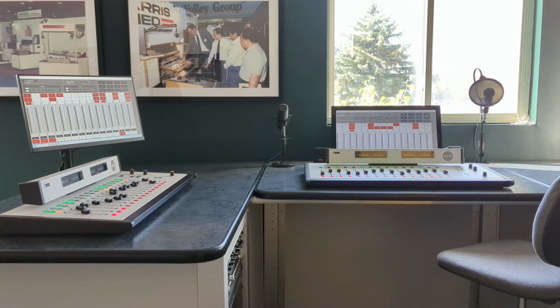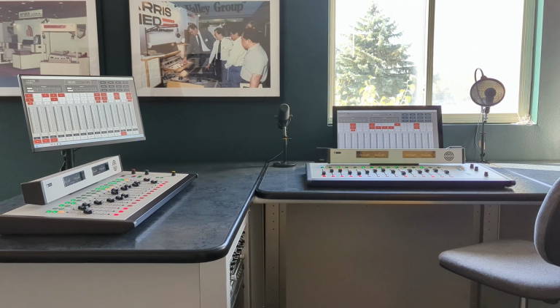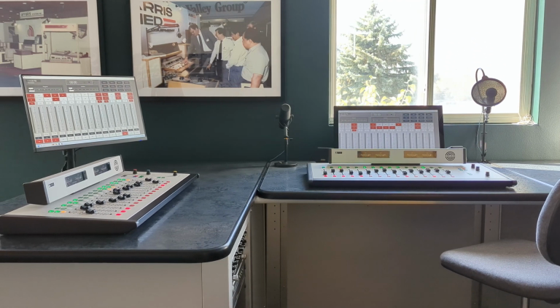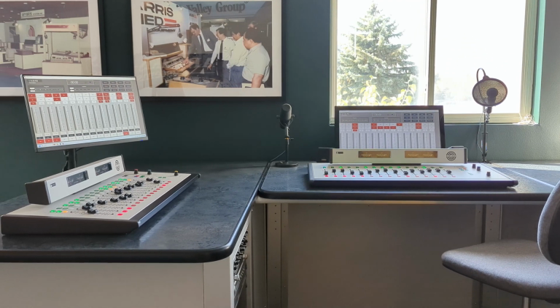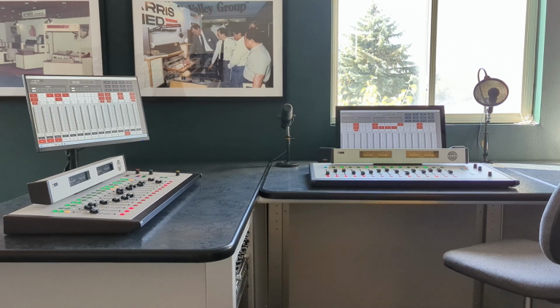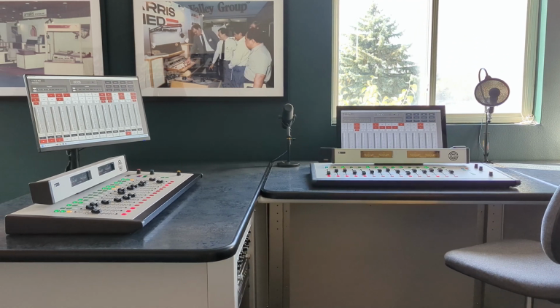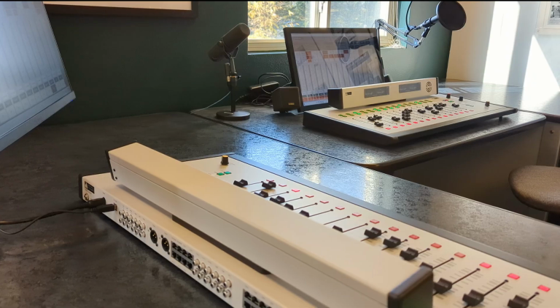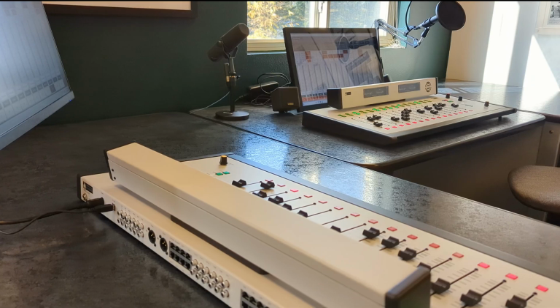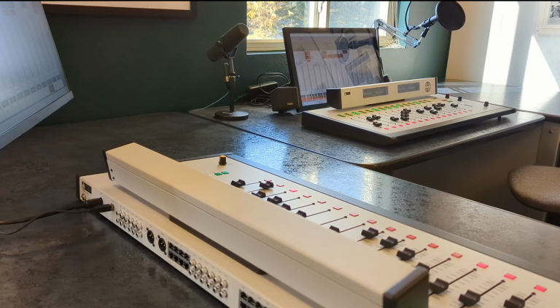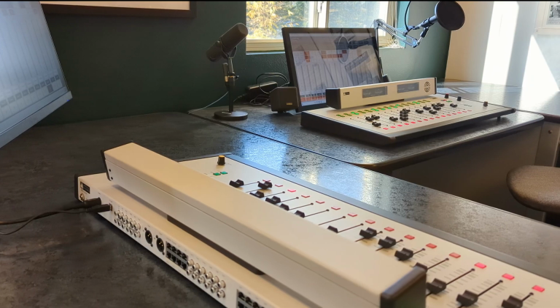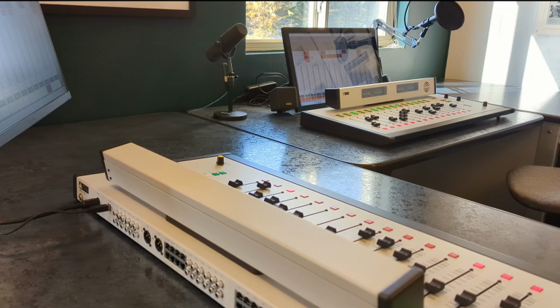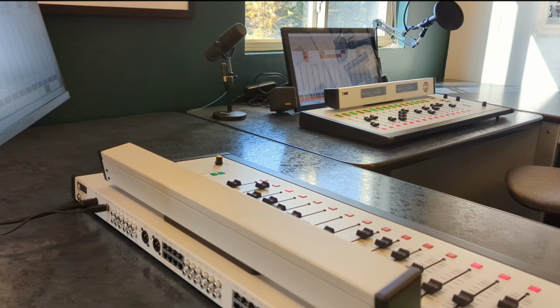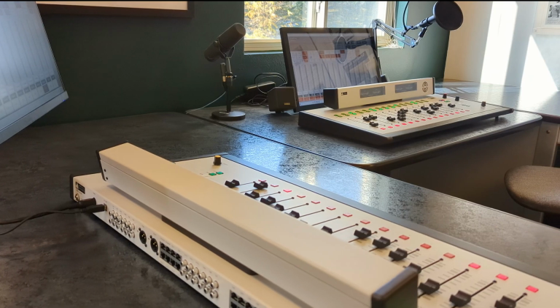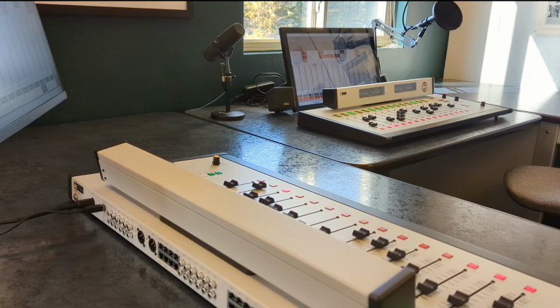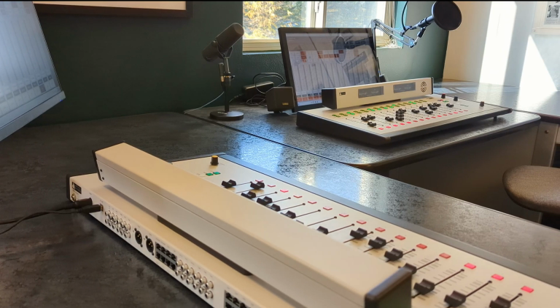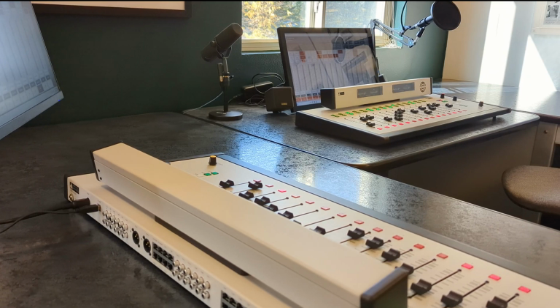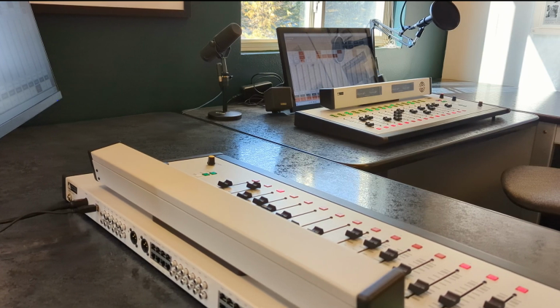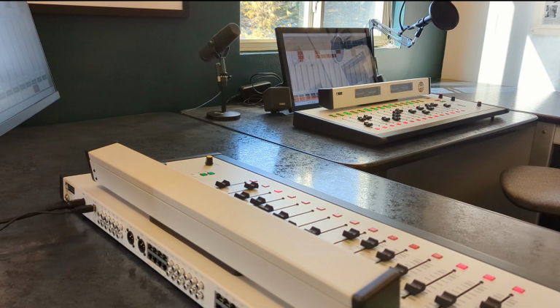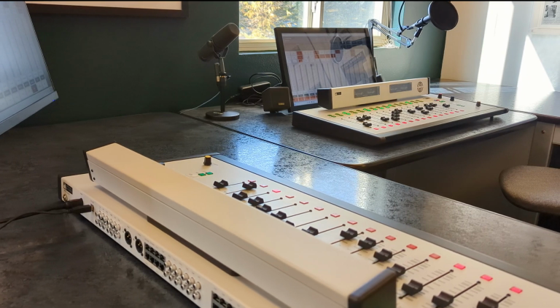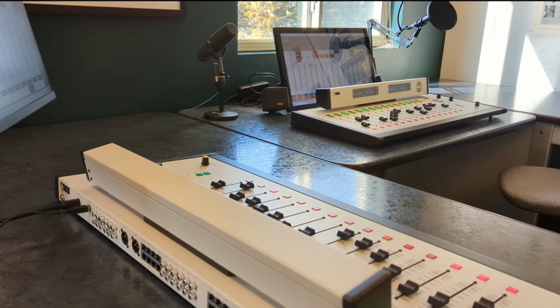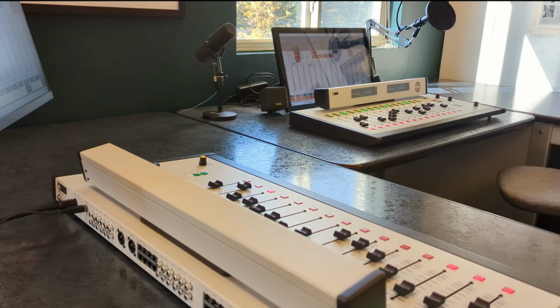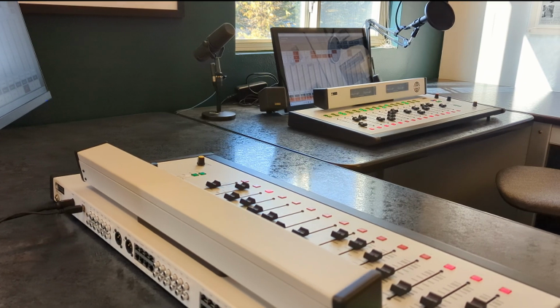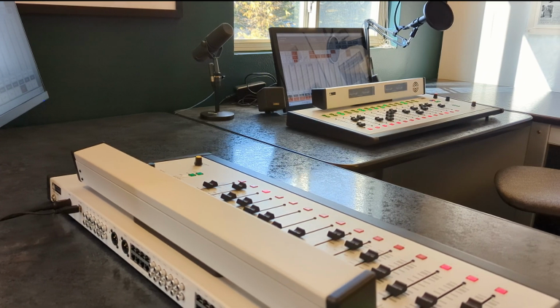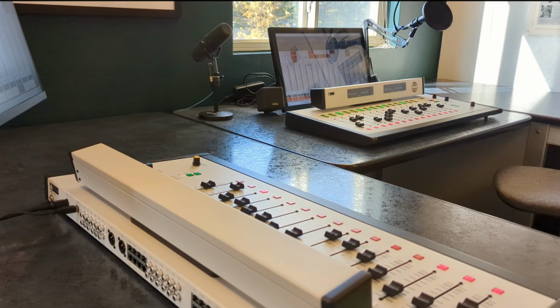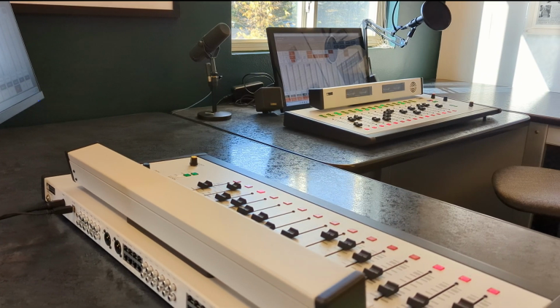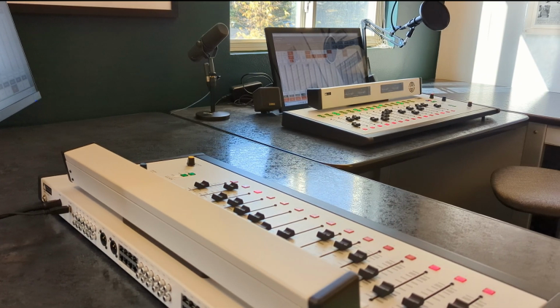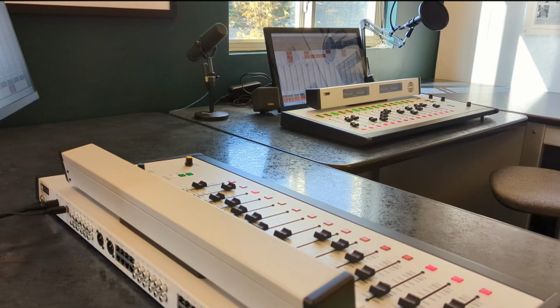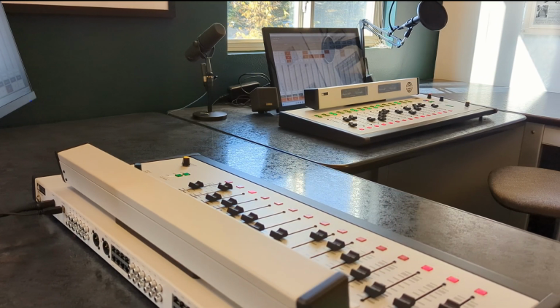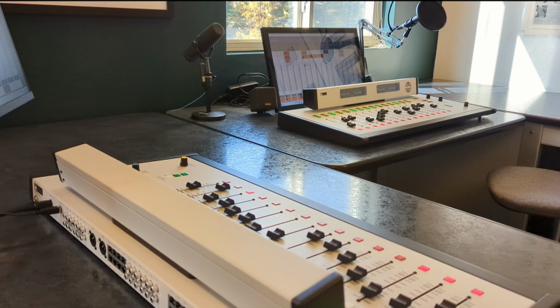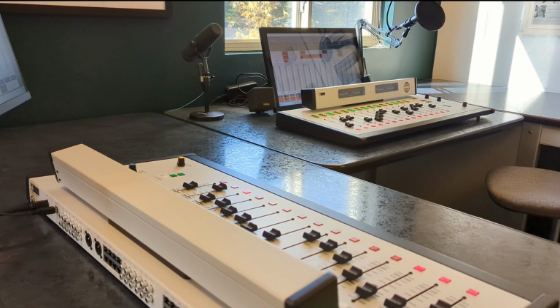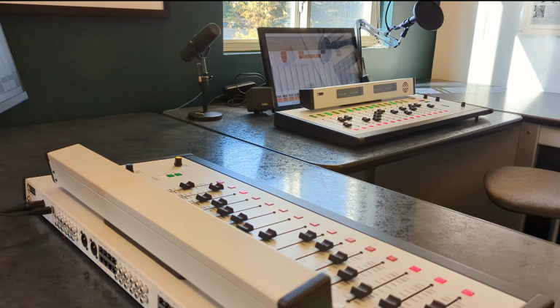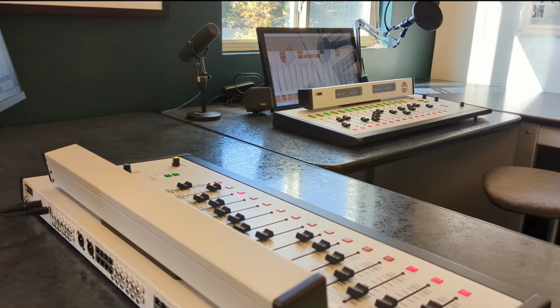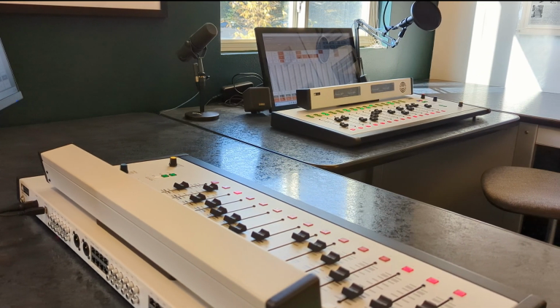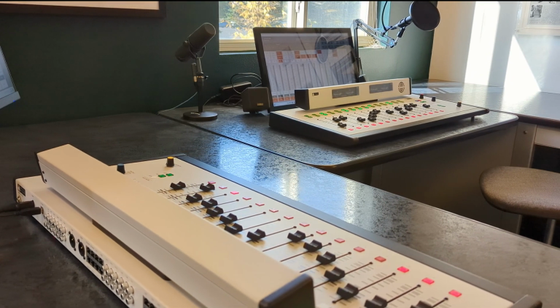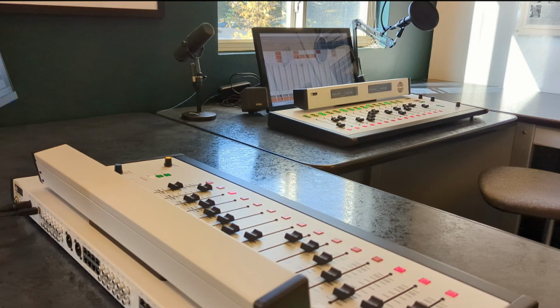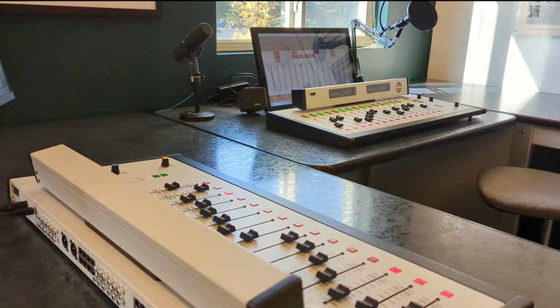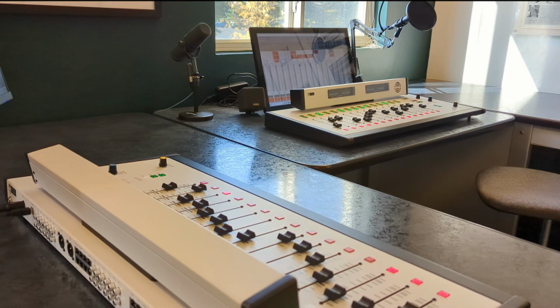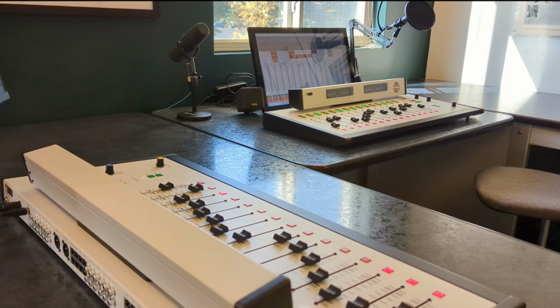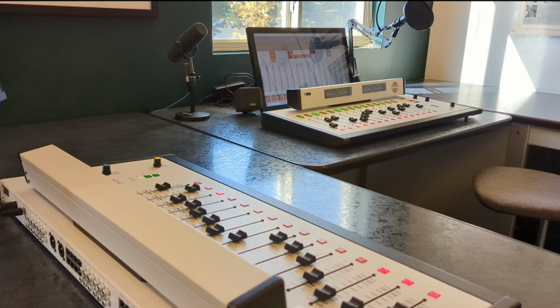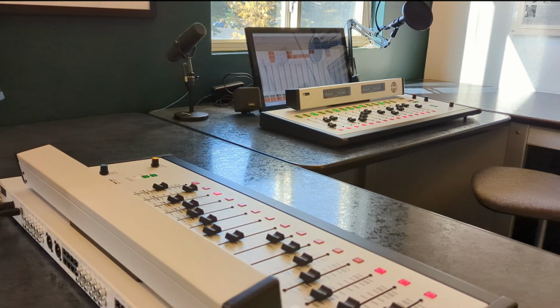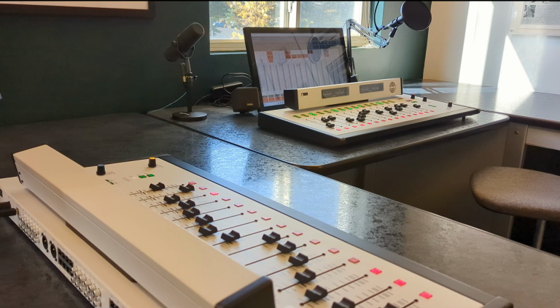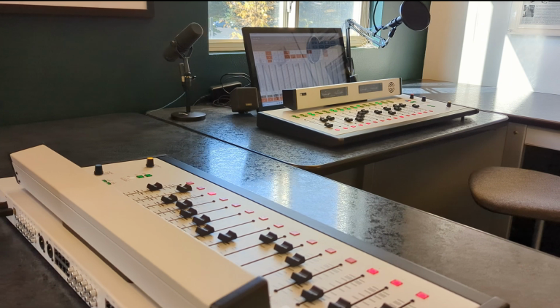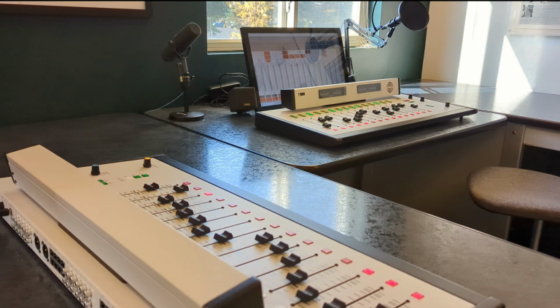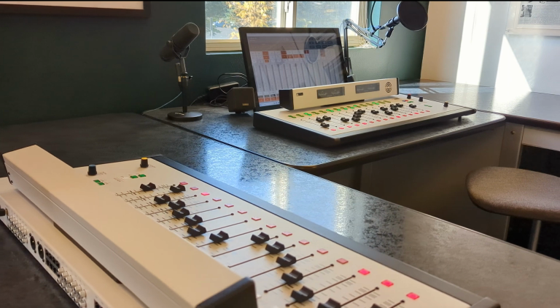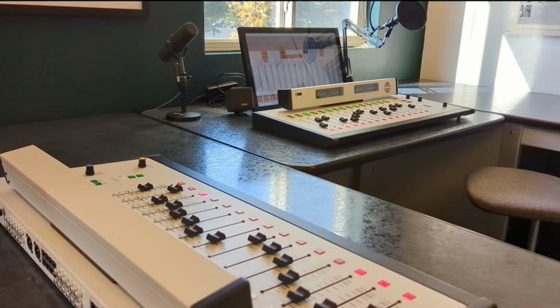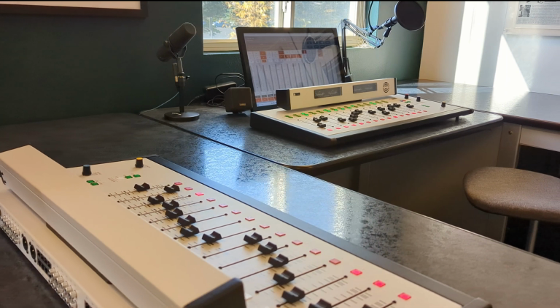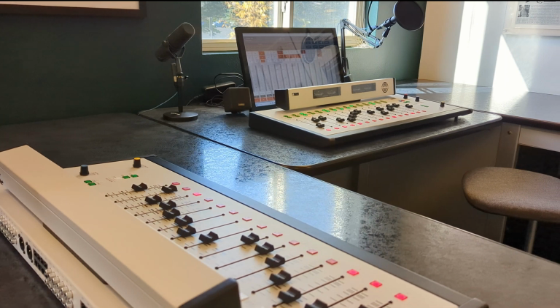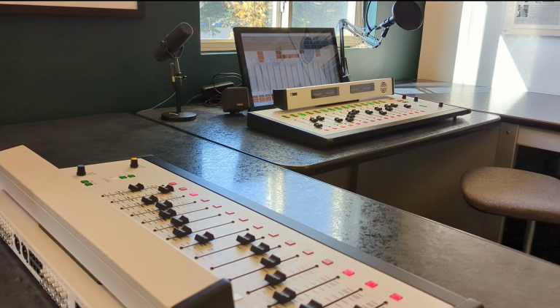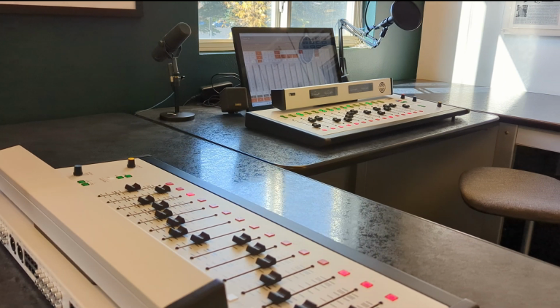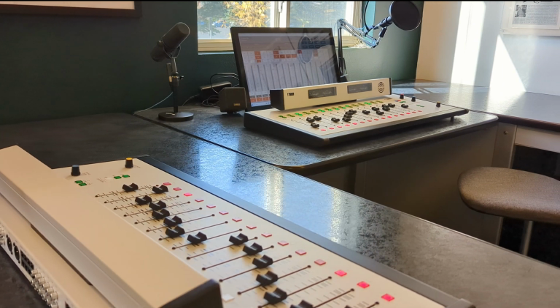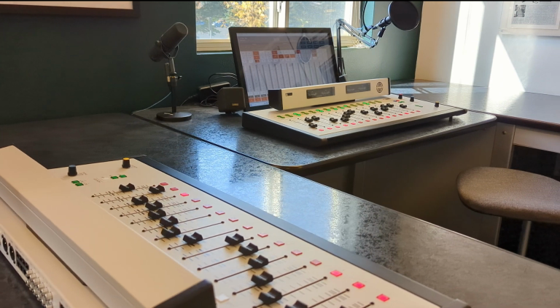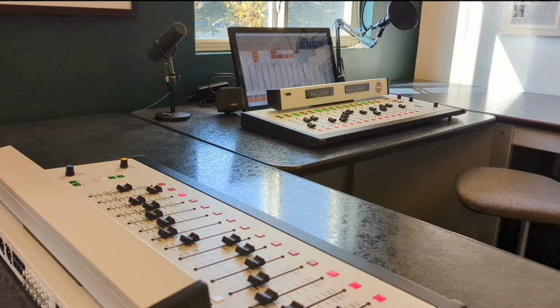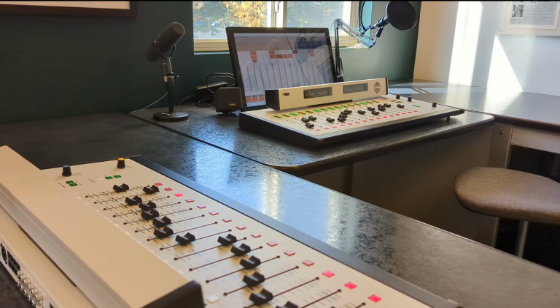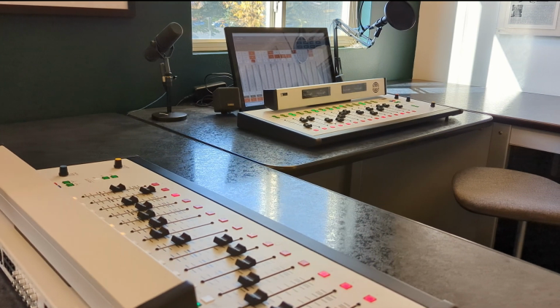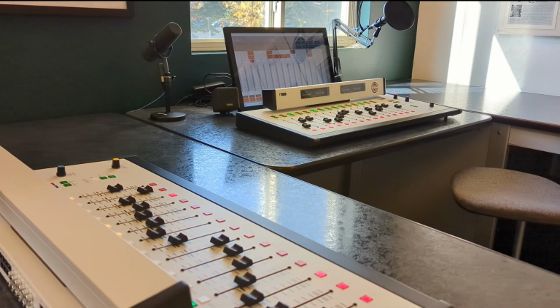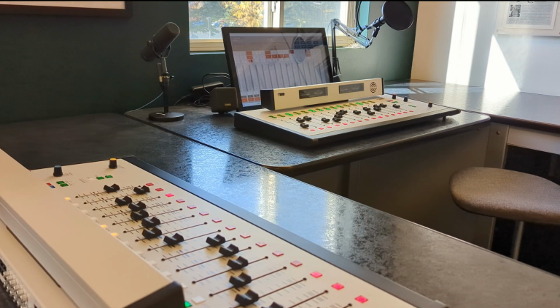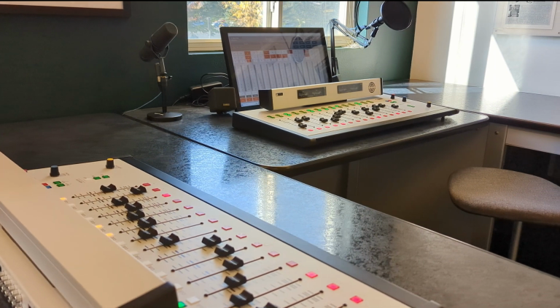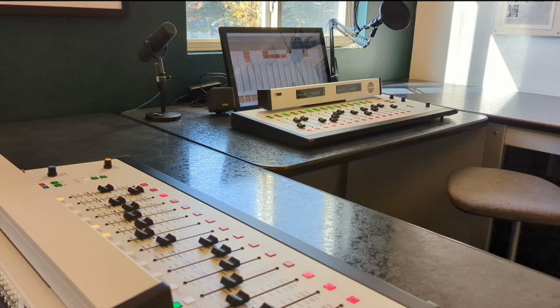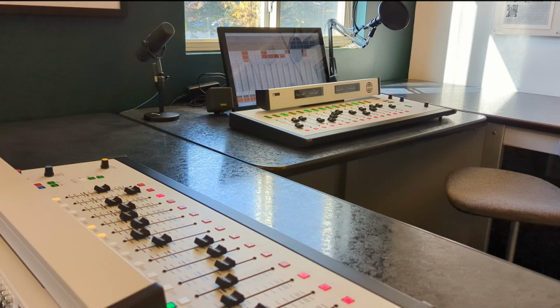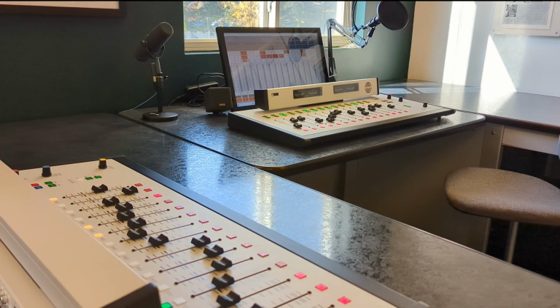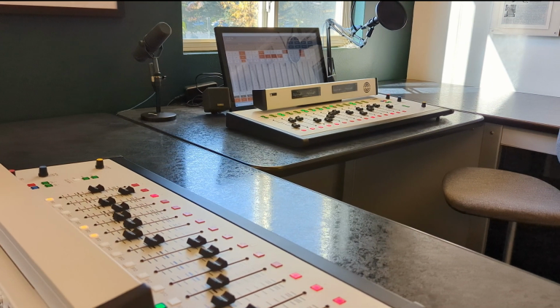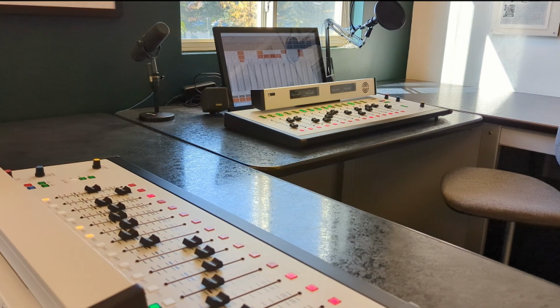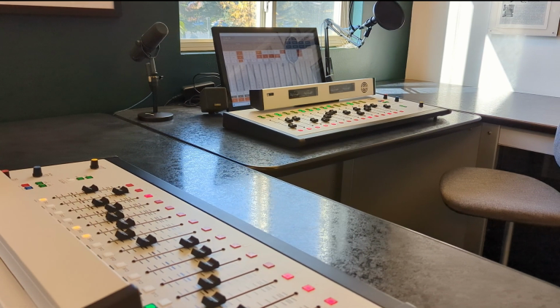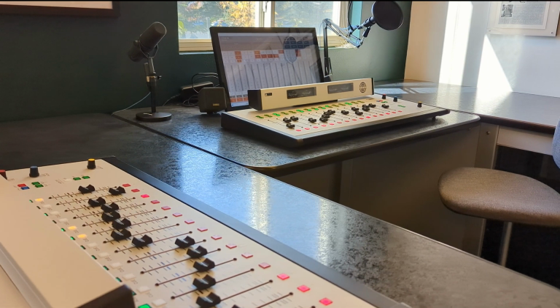The advantages of an analog console include quick setup, ease of use, exceptional reliability, and superior audio quality.